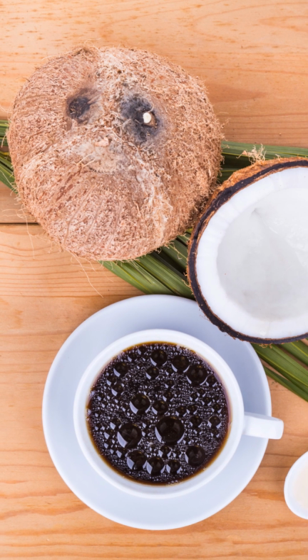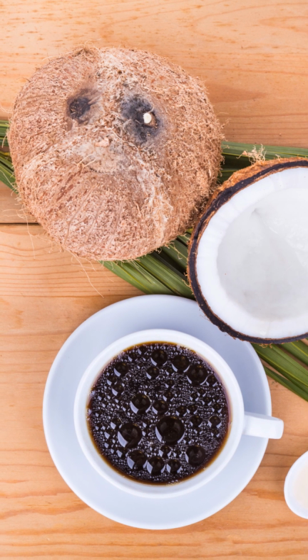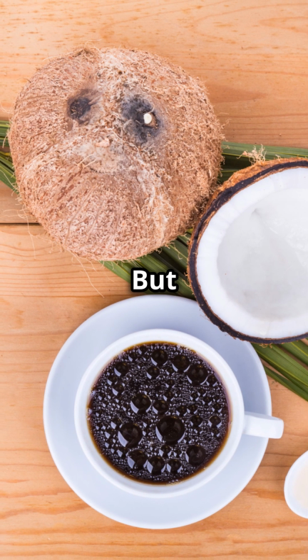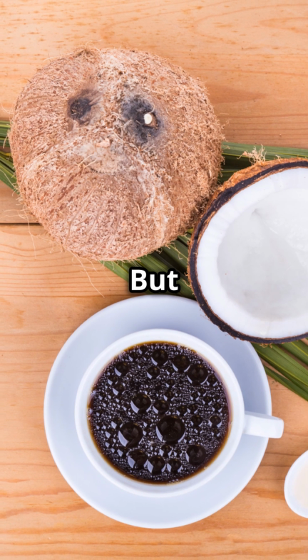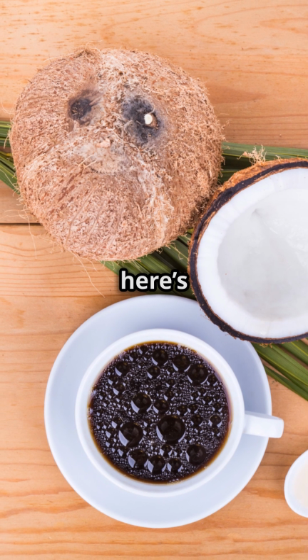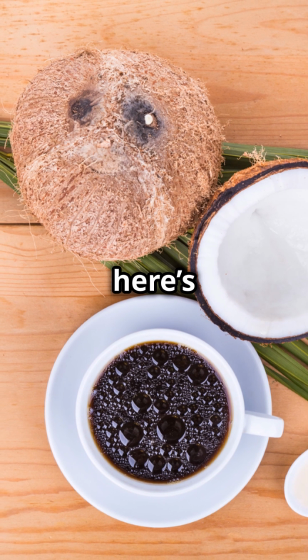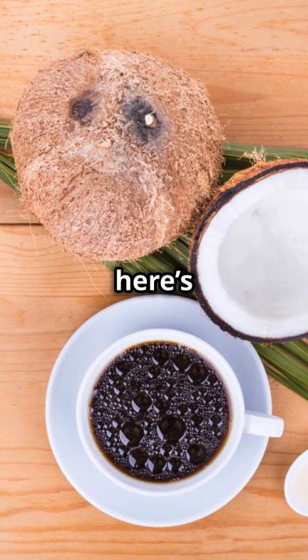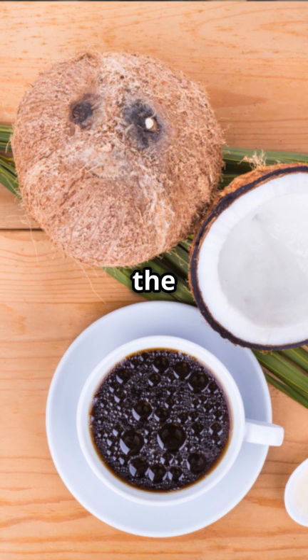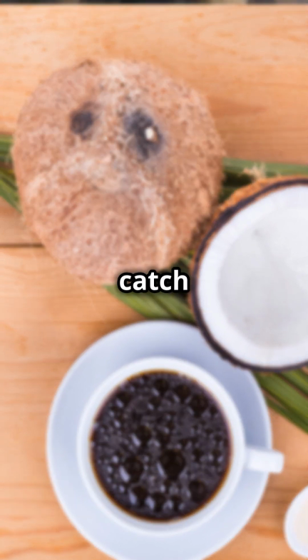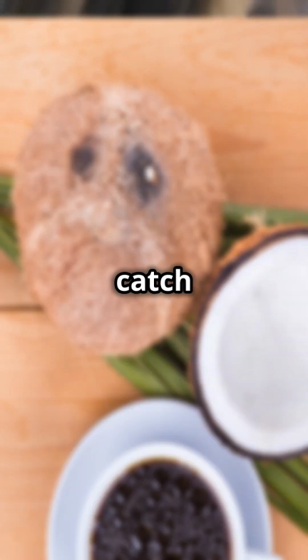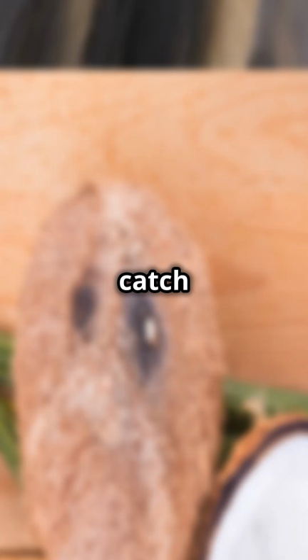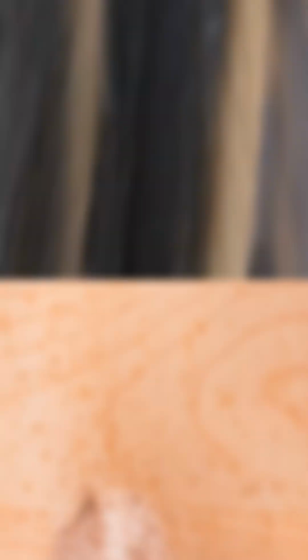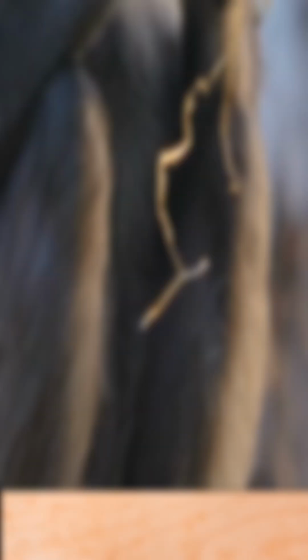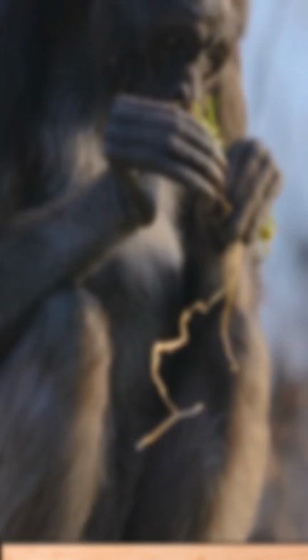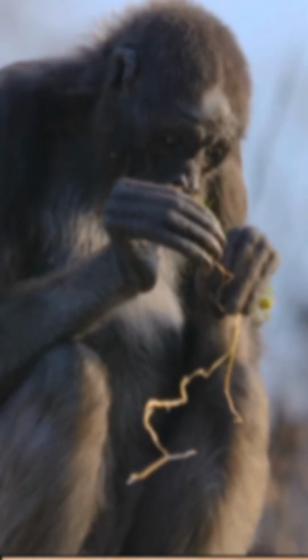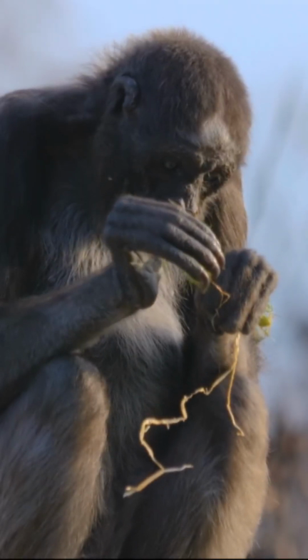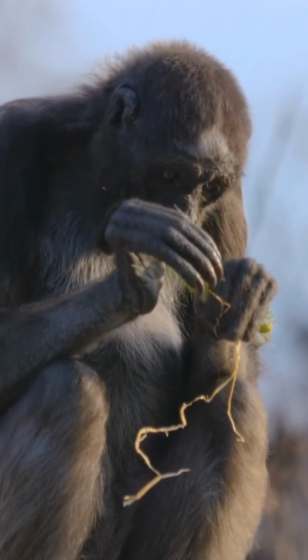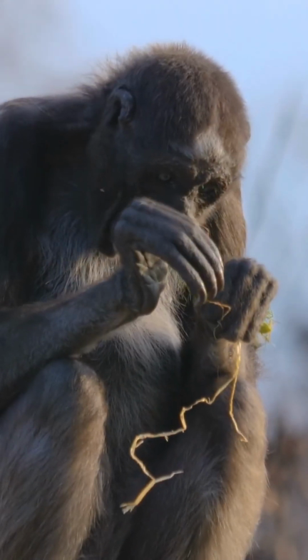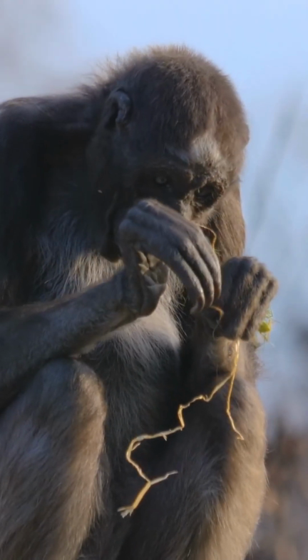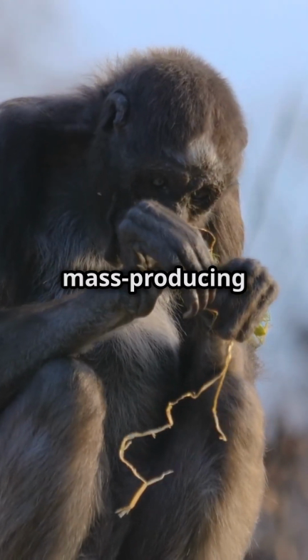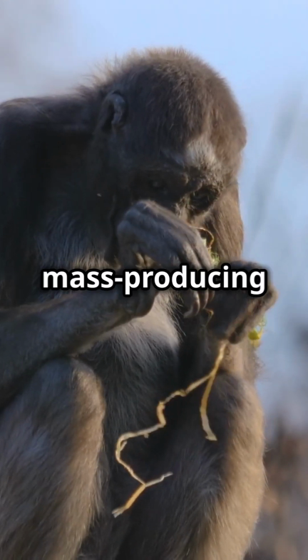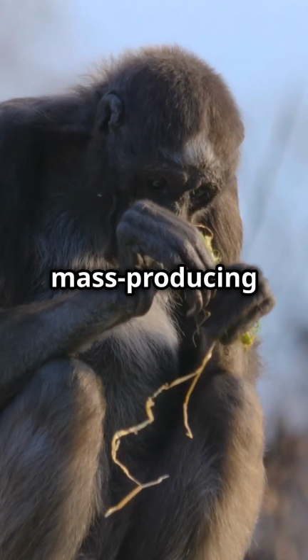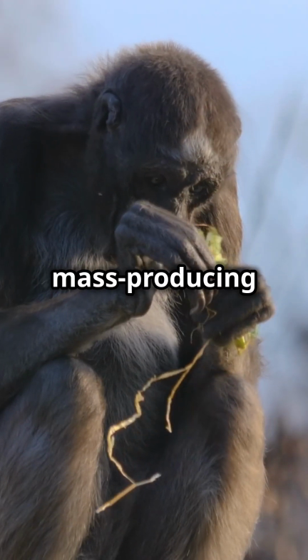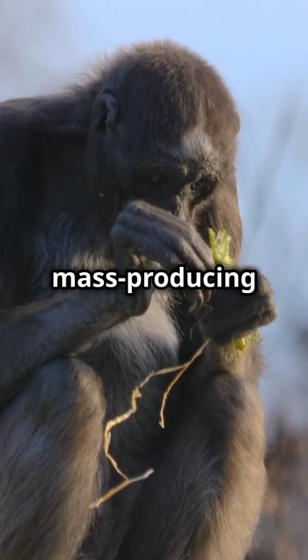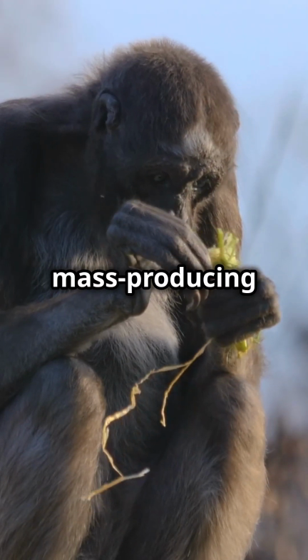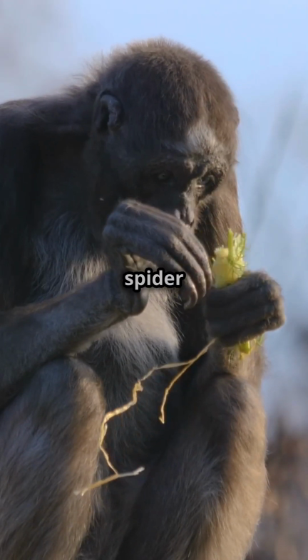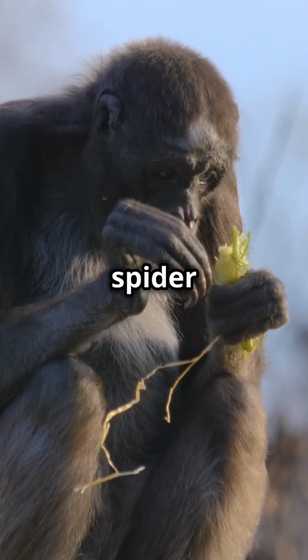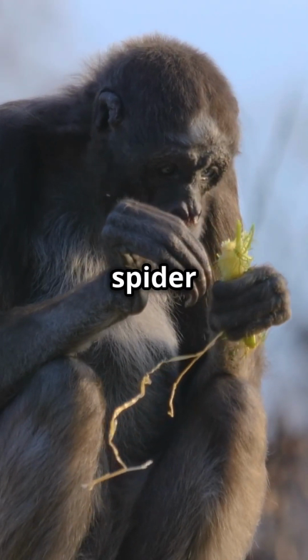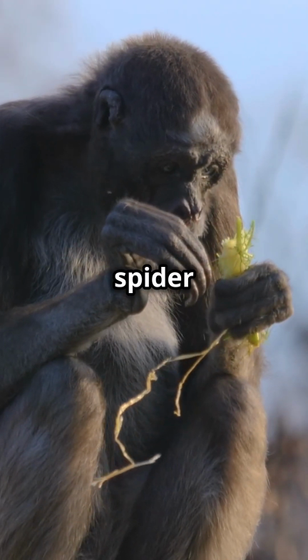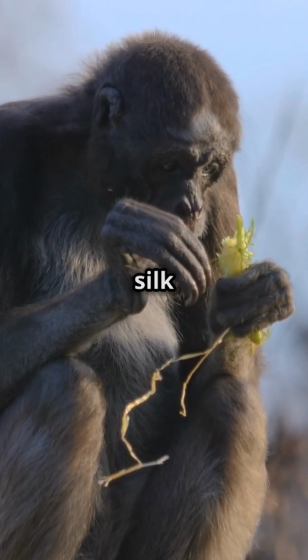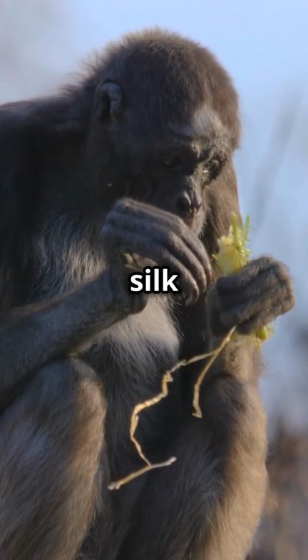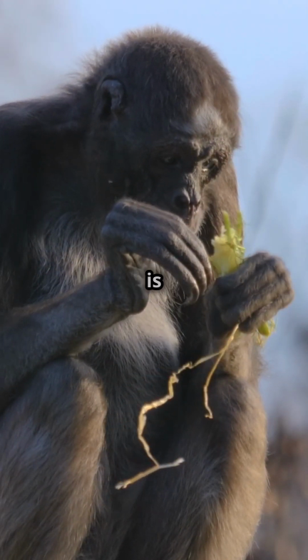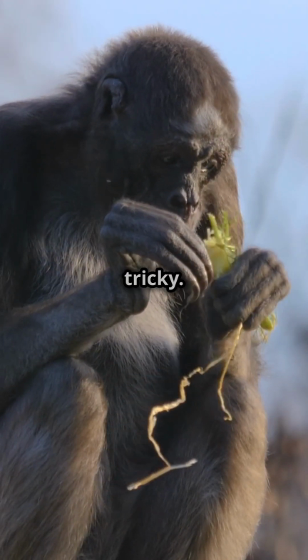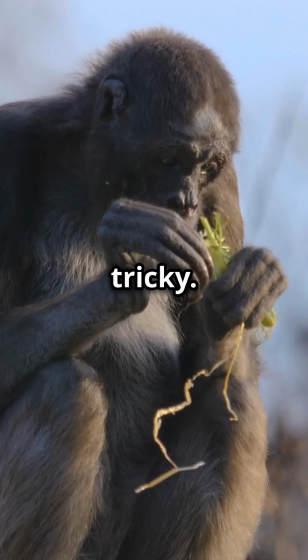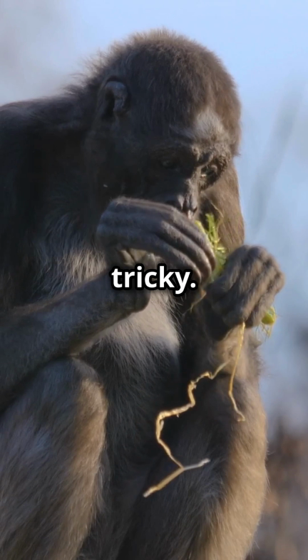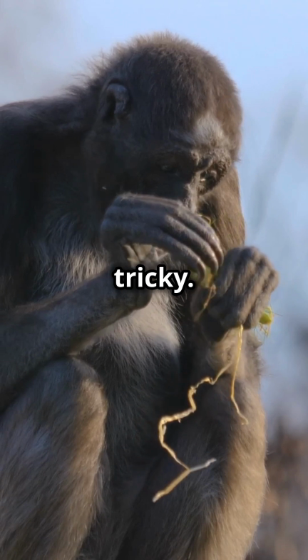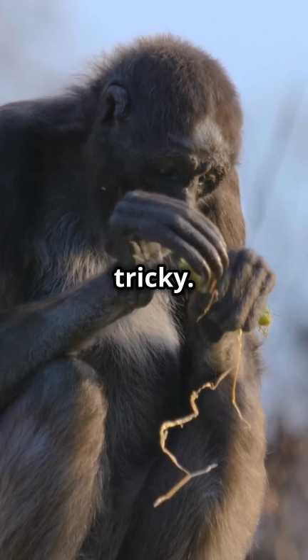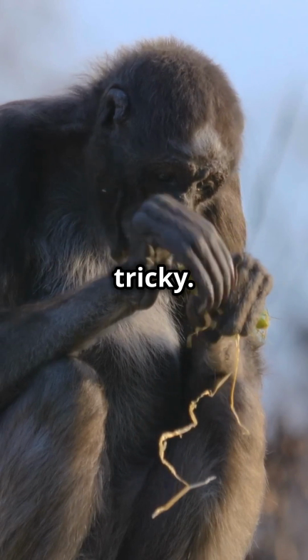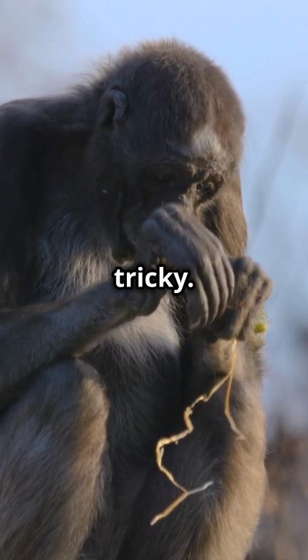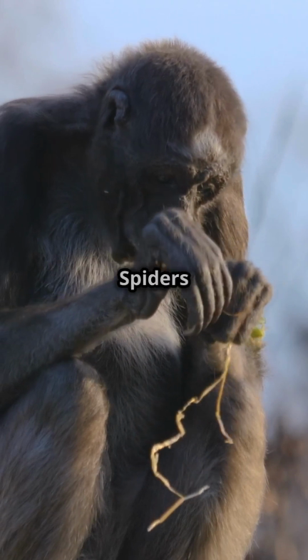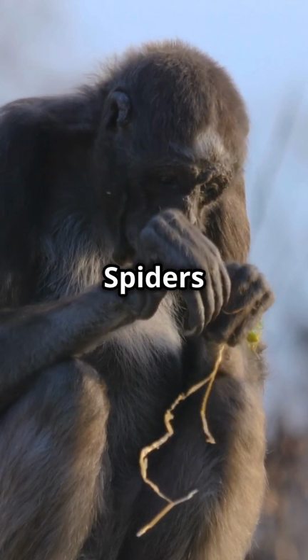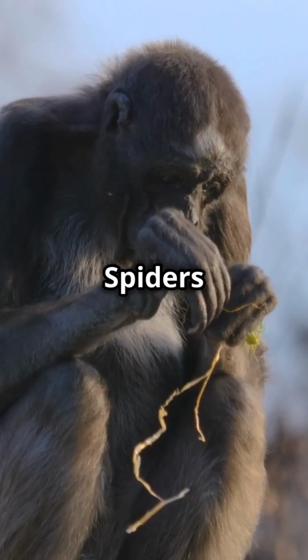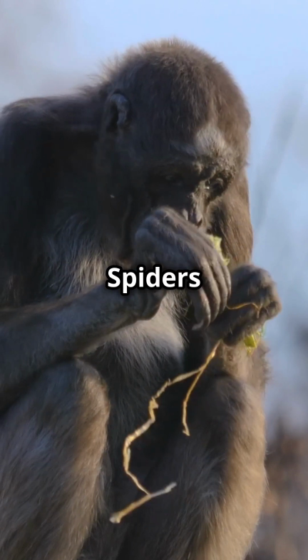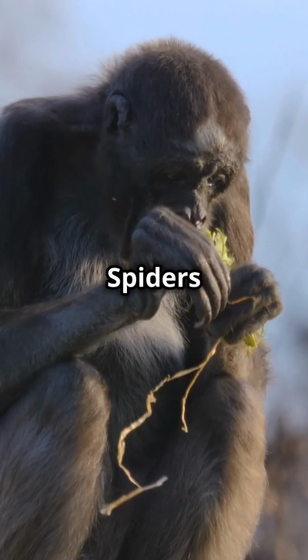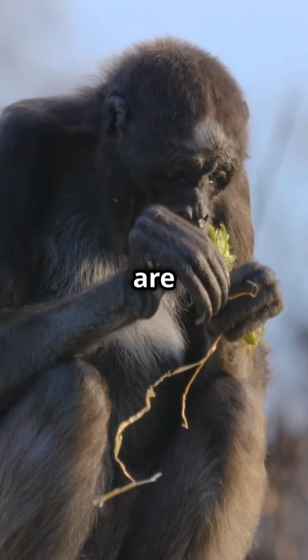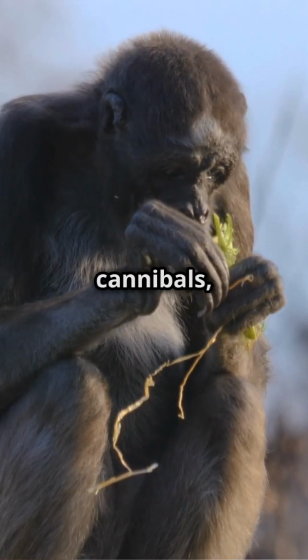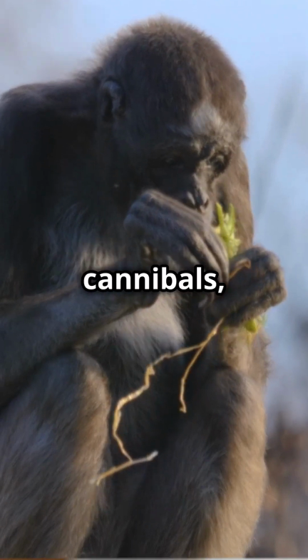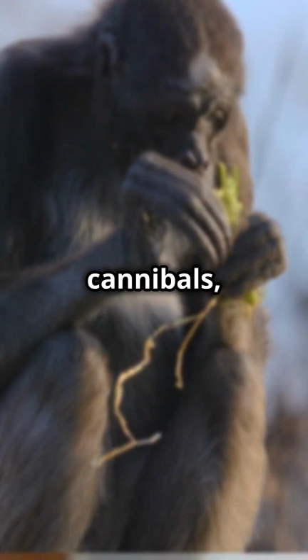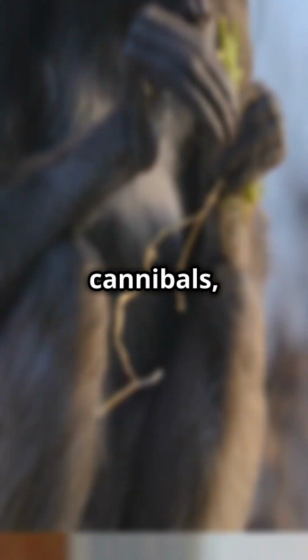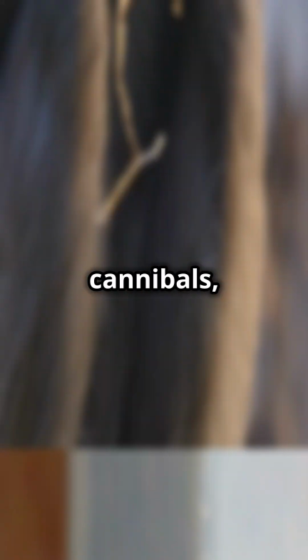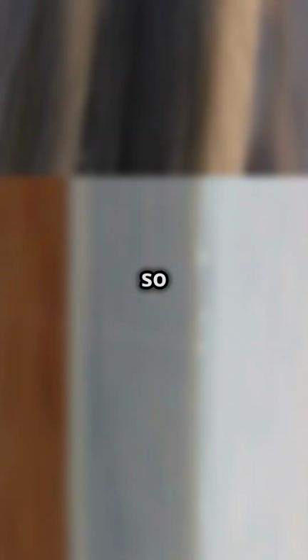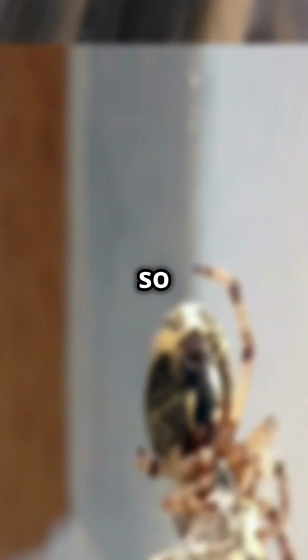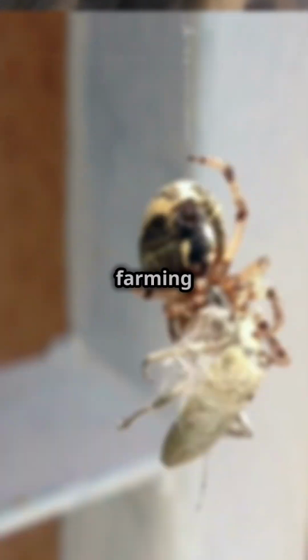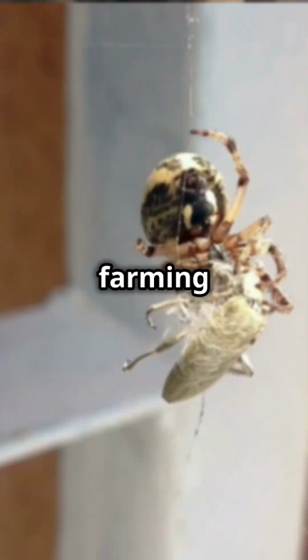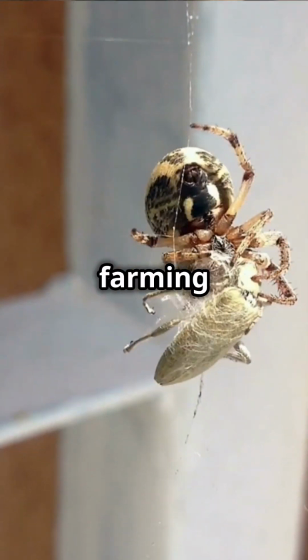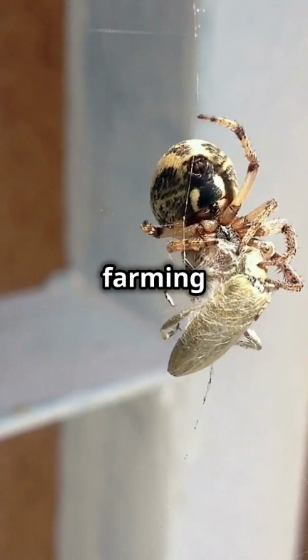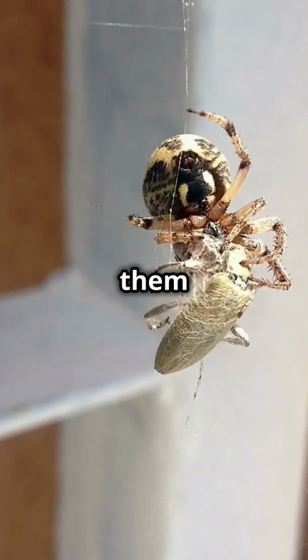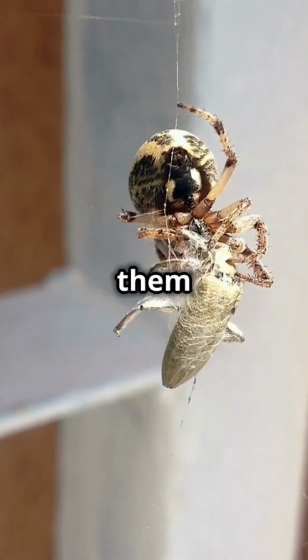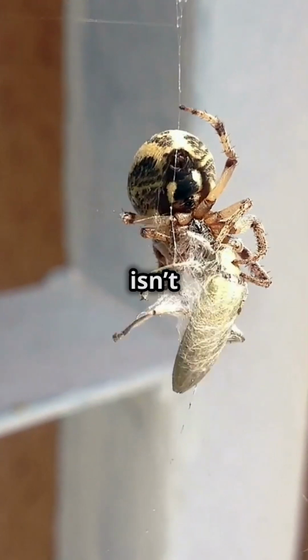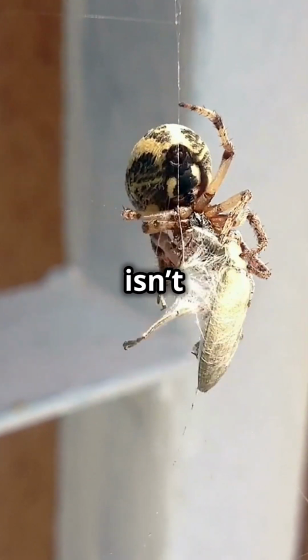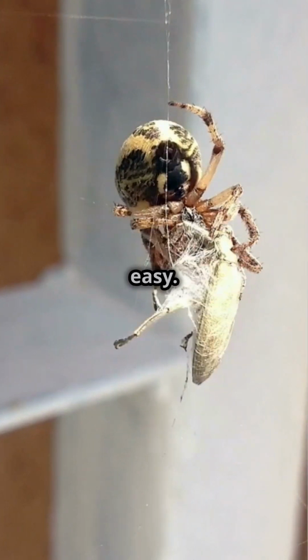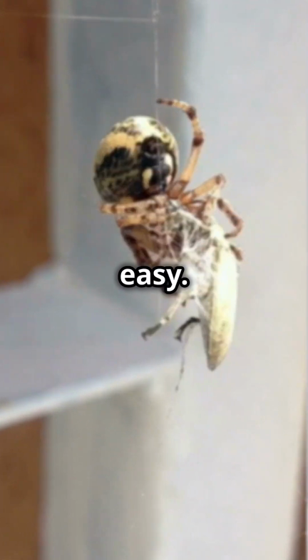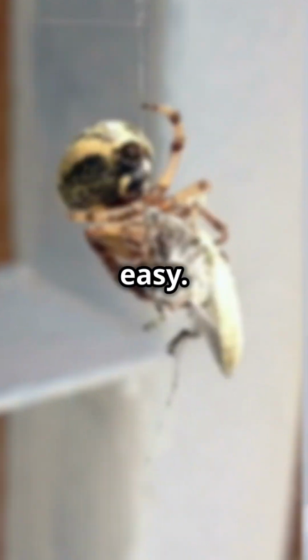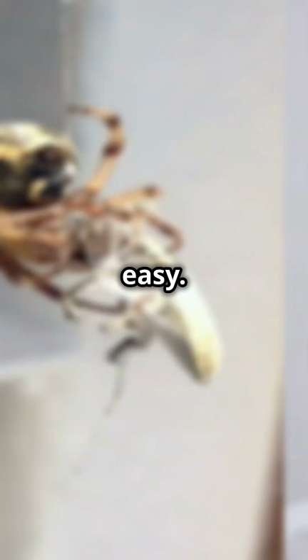But here's the catch — mass-producing spider silk is tricky. Spiders are cannibals, so farming them isn't easy.